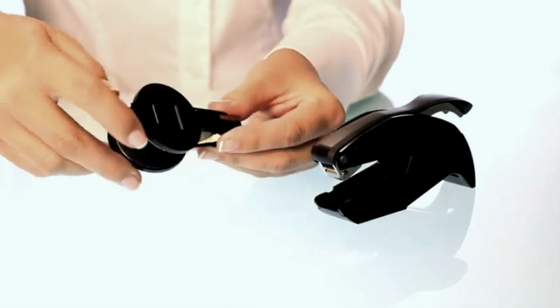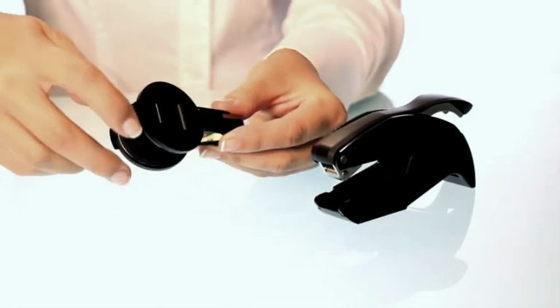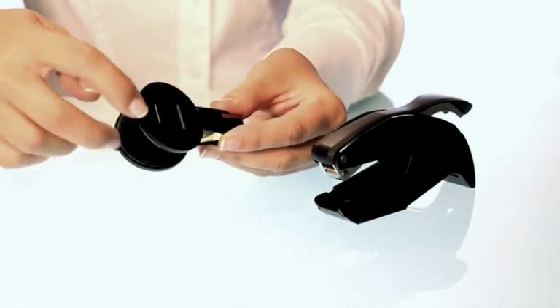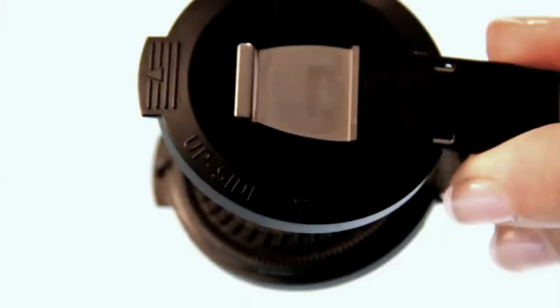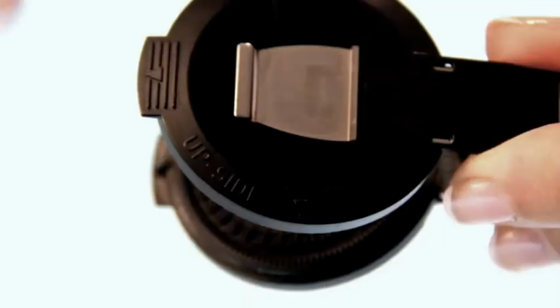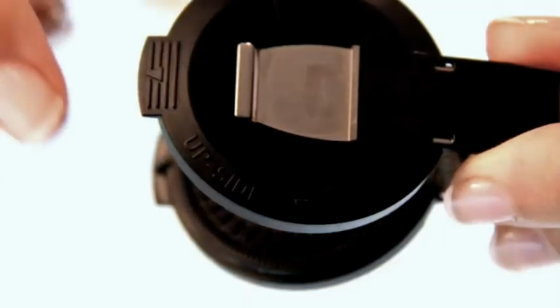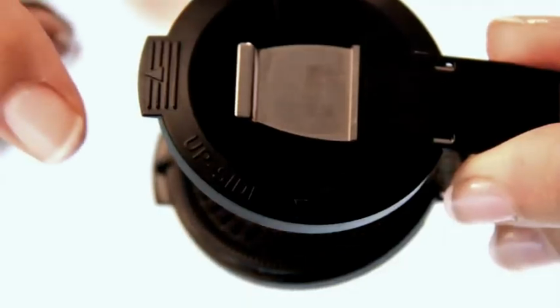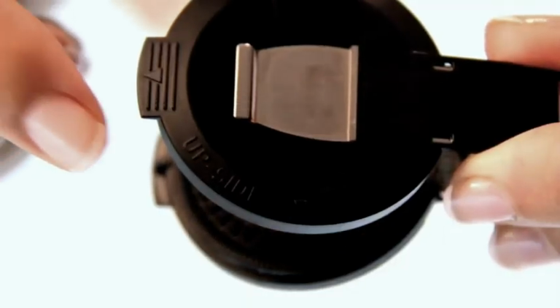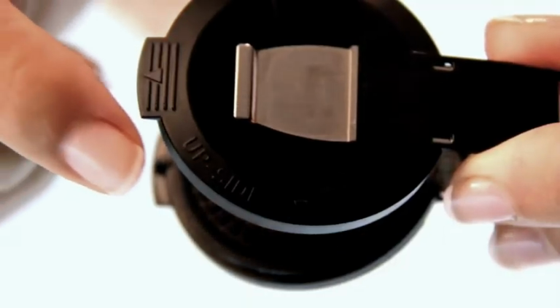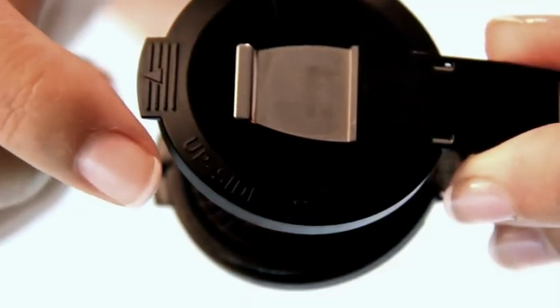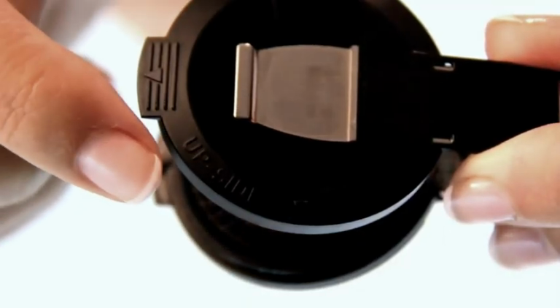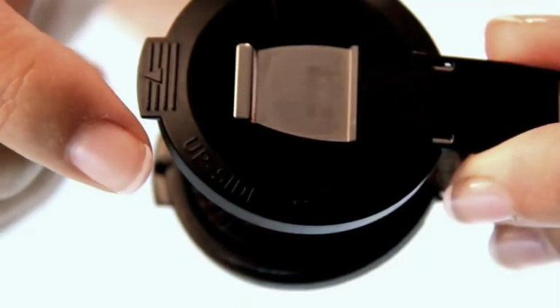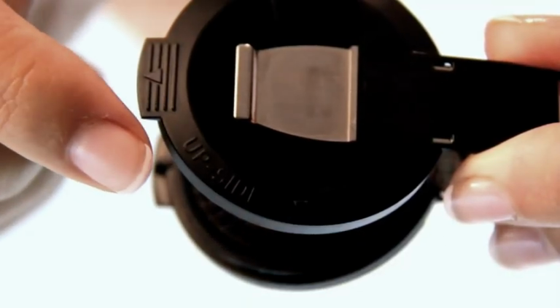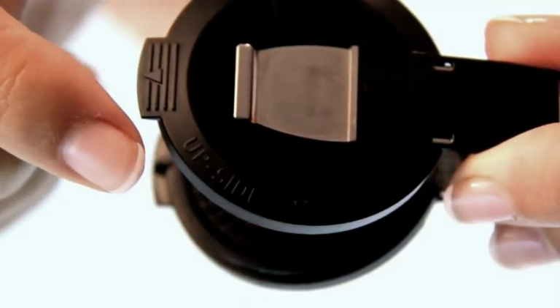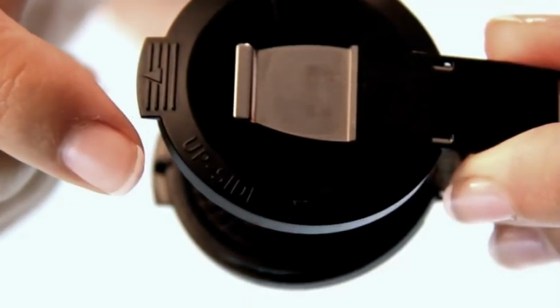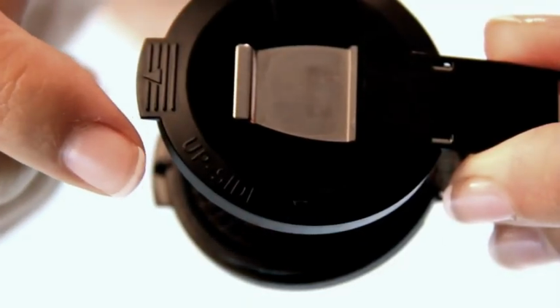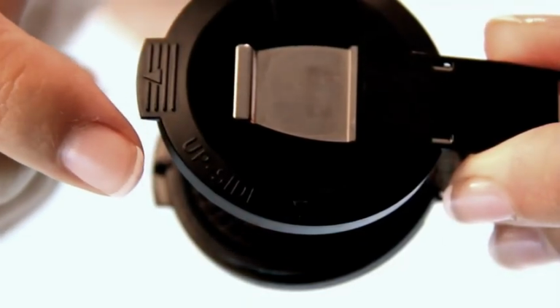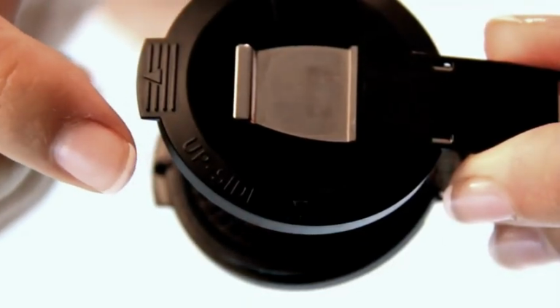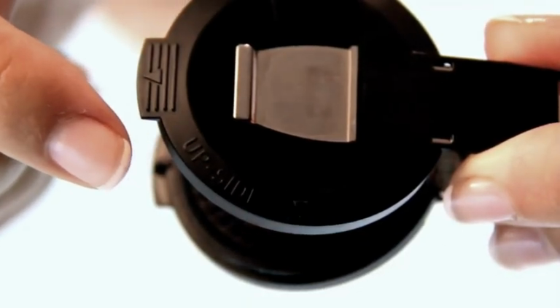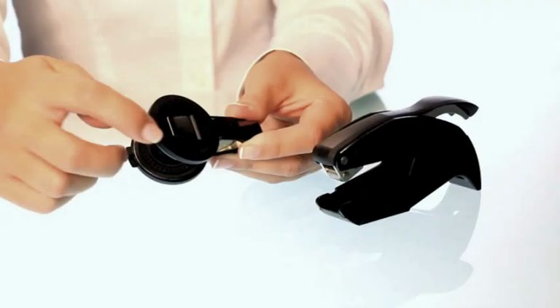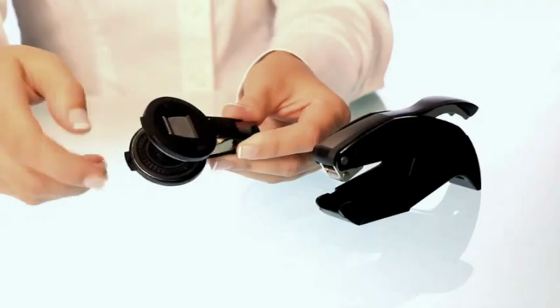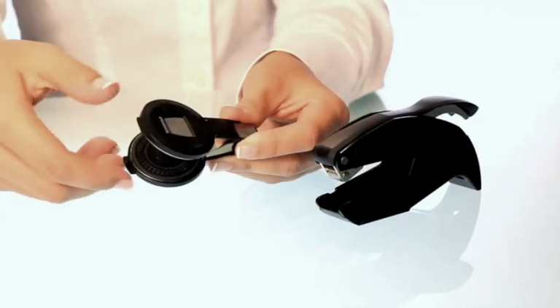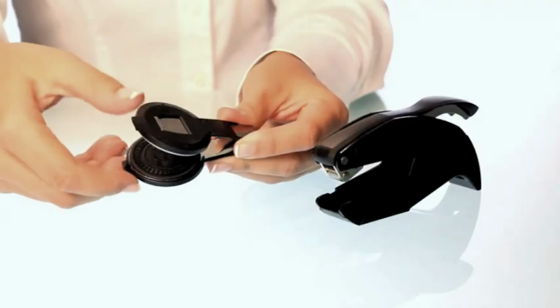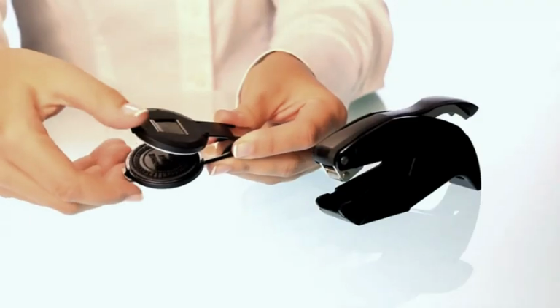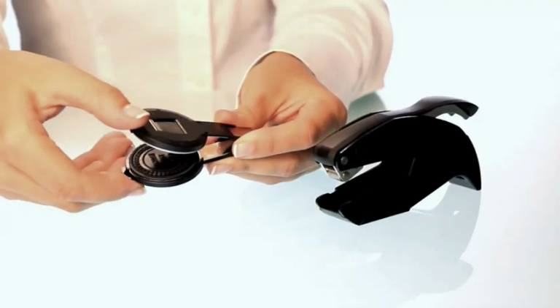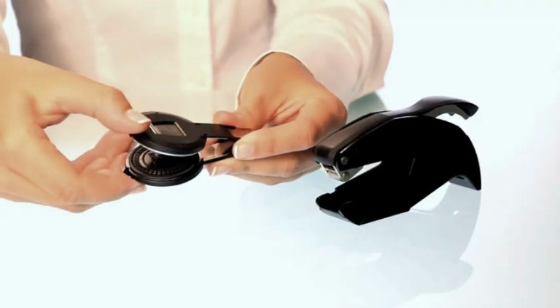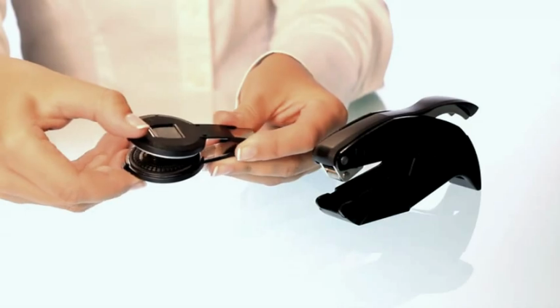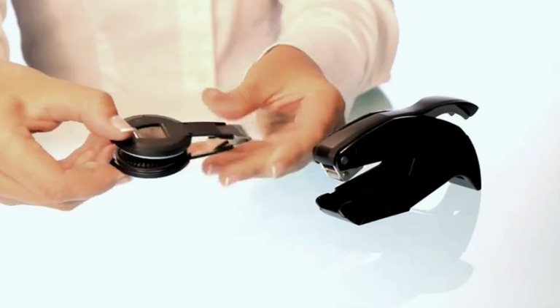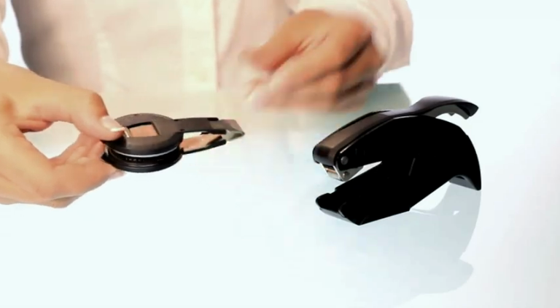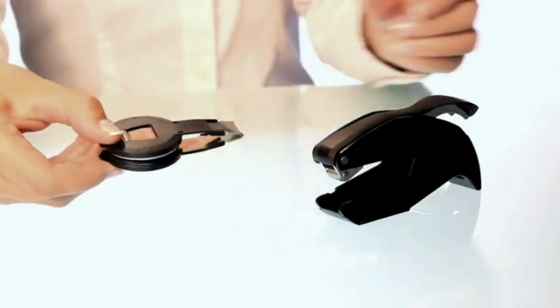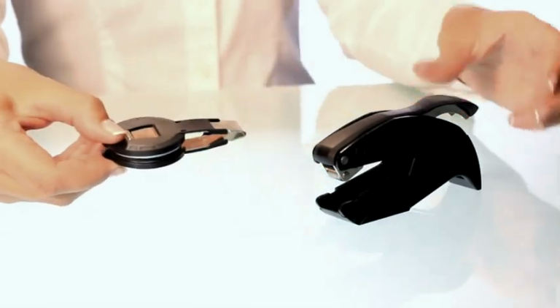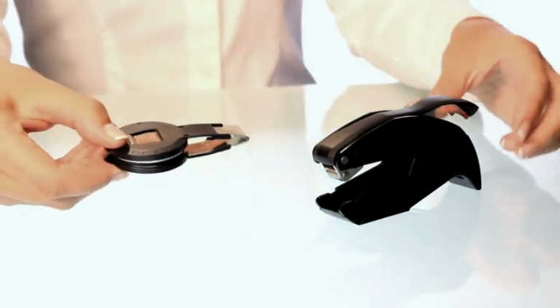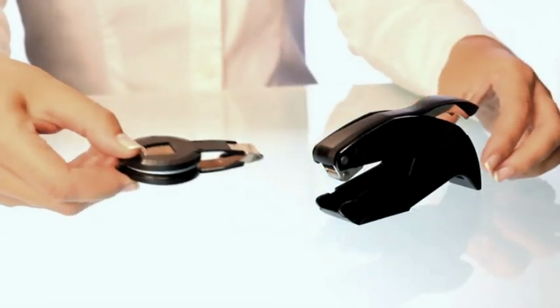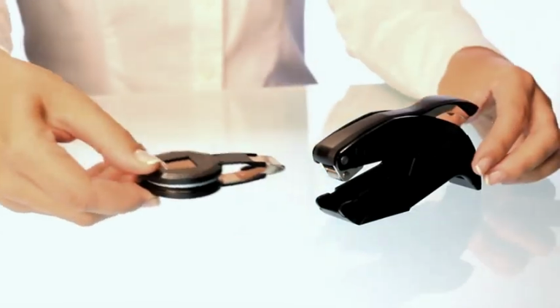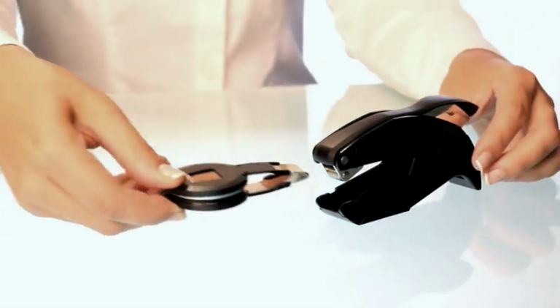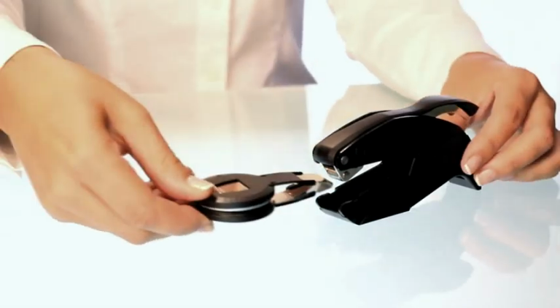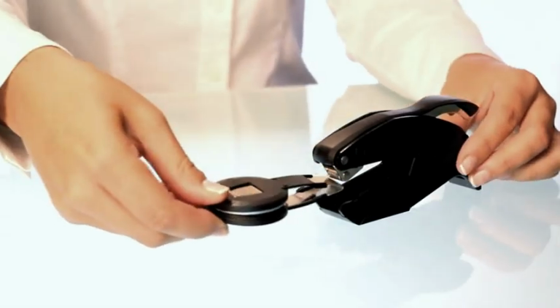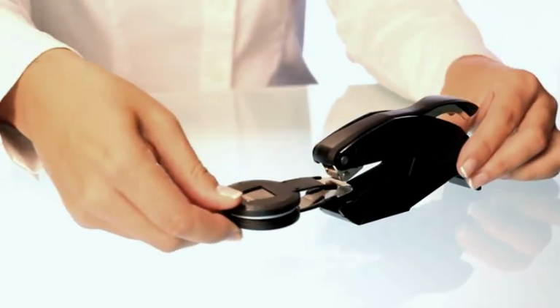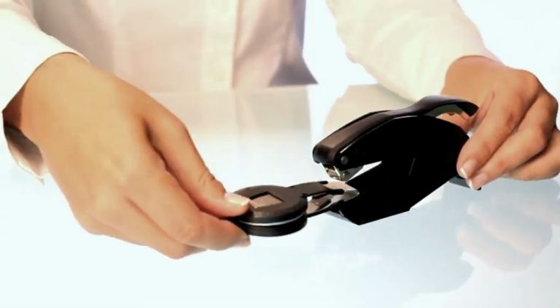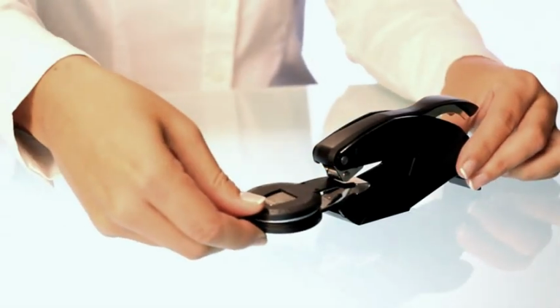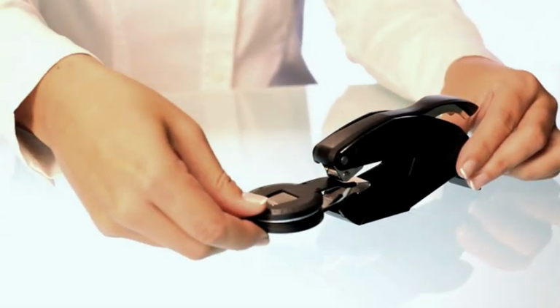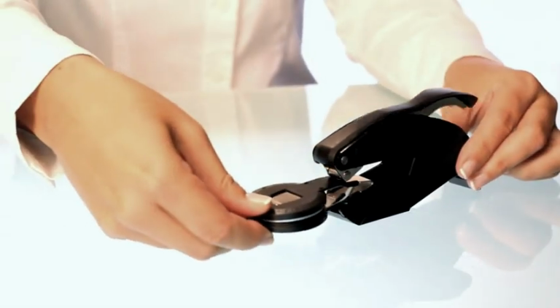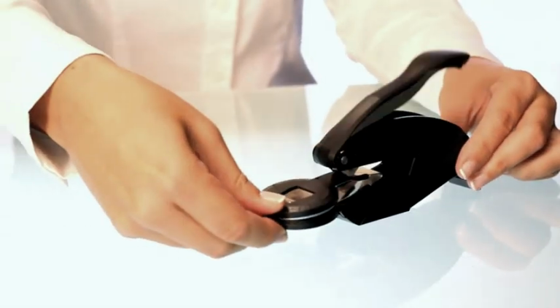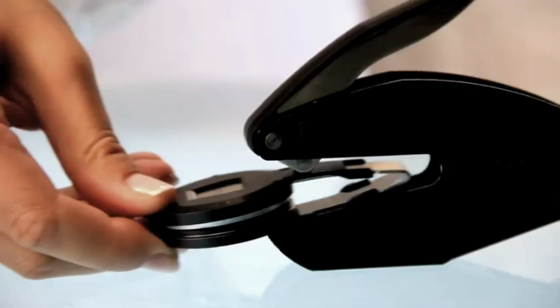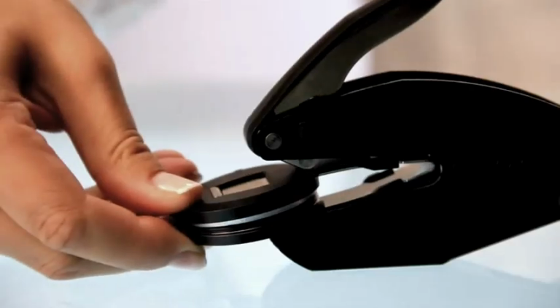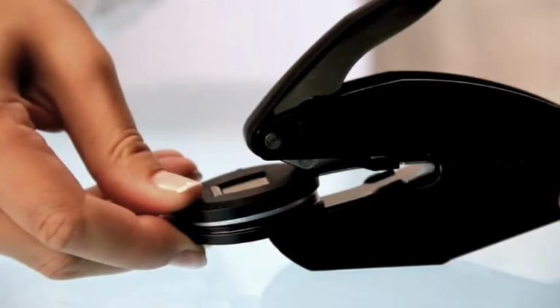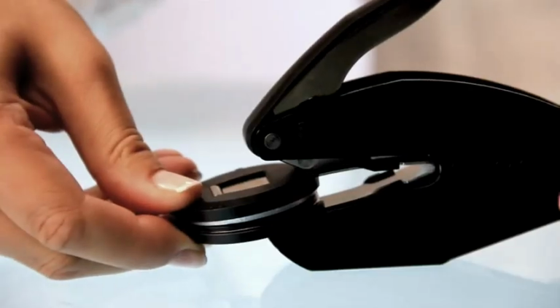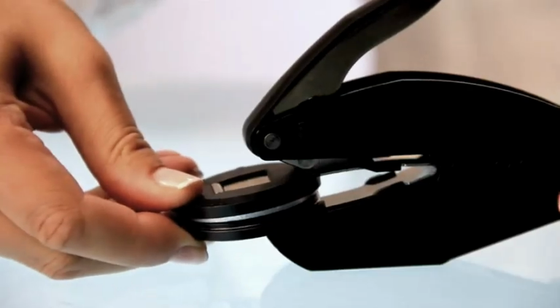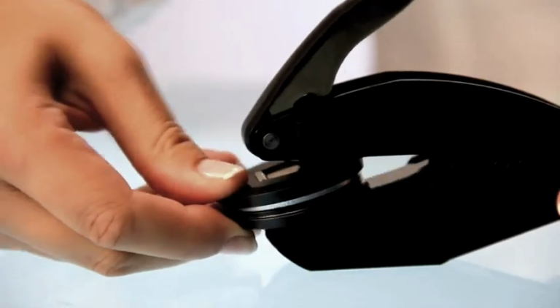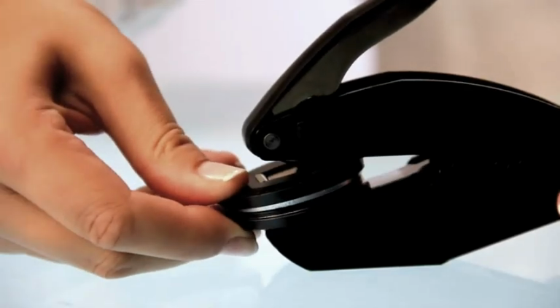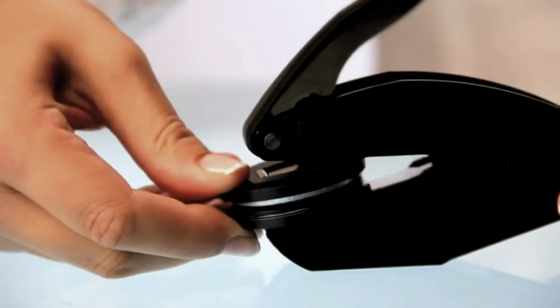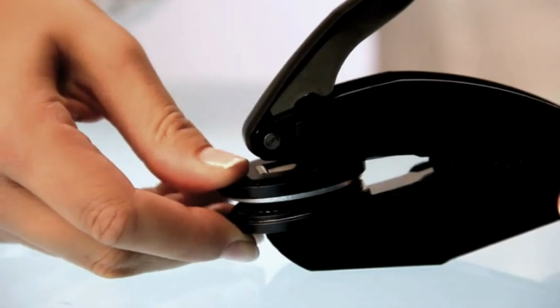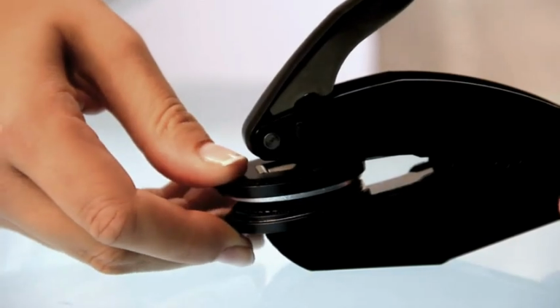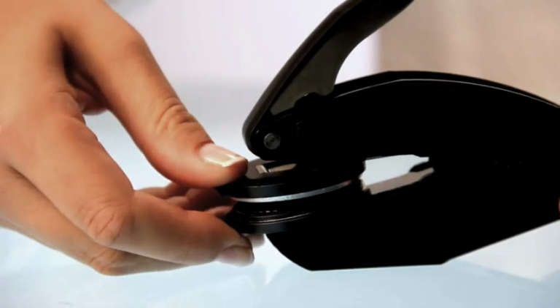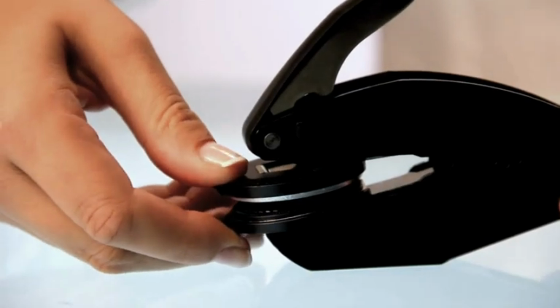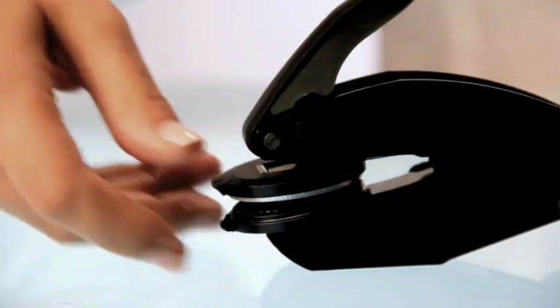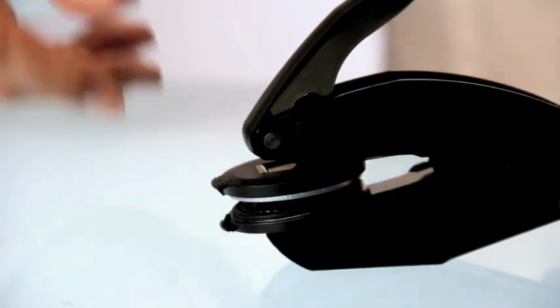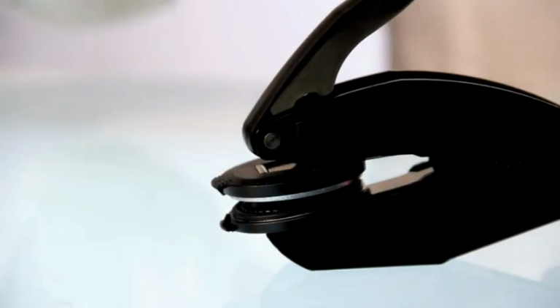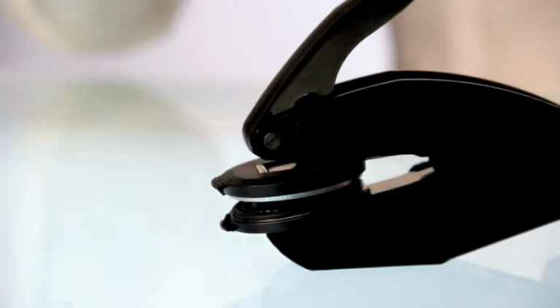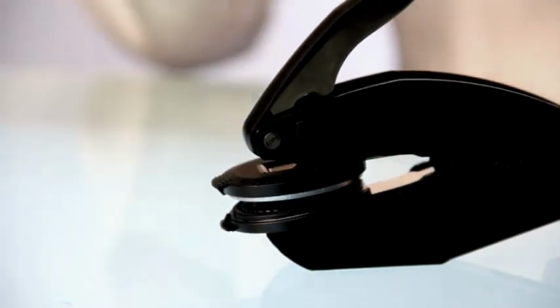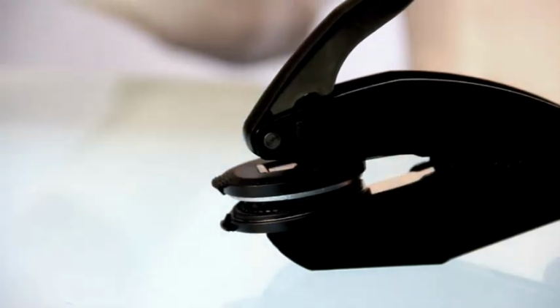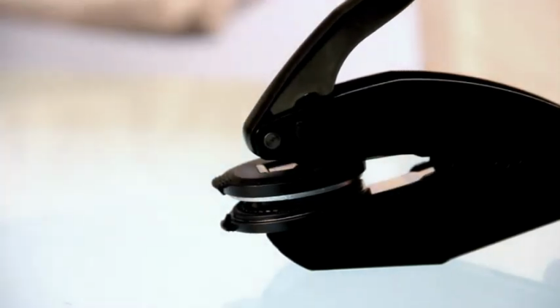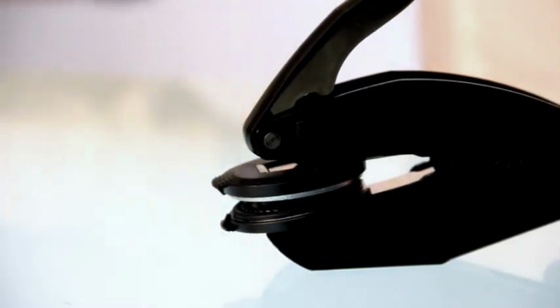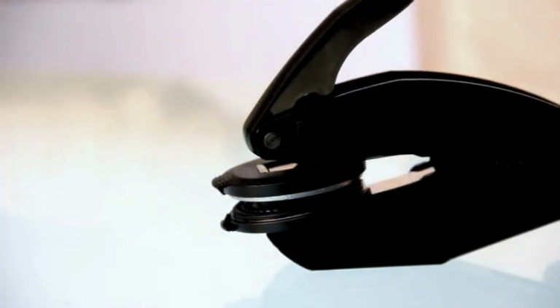Now, with the upside of the holder facing up, squeeze the die holder as you insert it into the seal body until it clicks firmly into place.